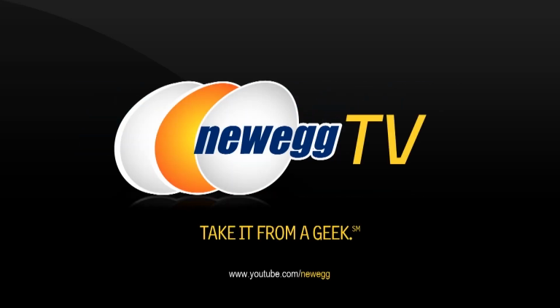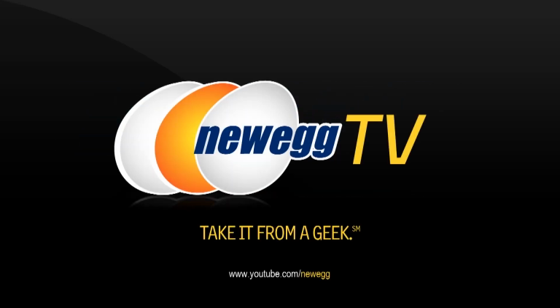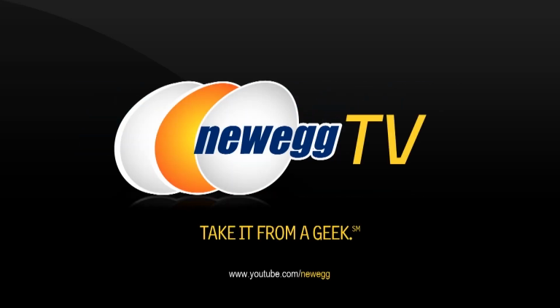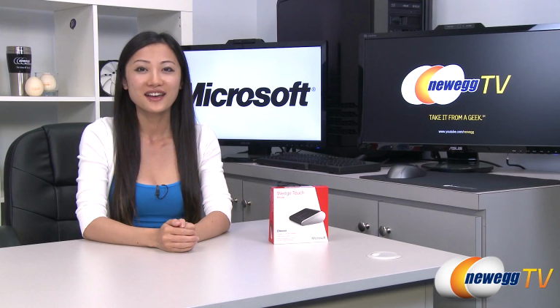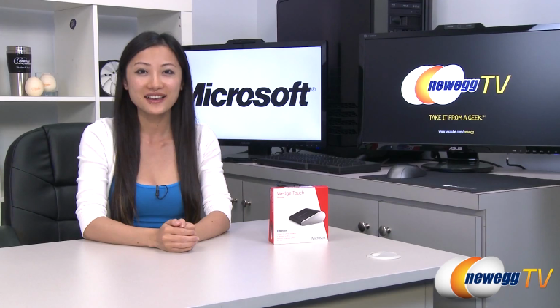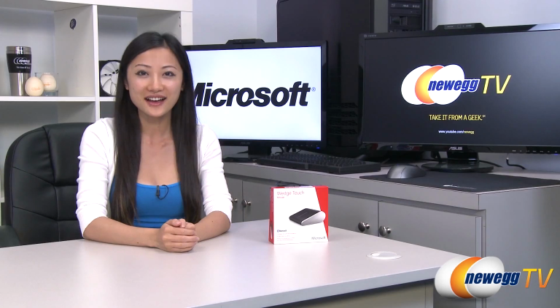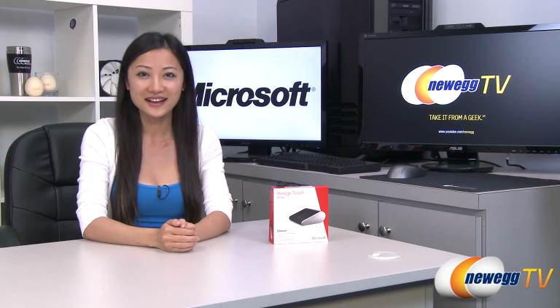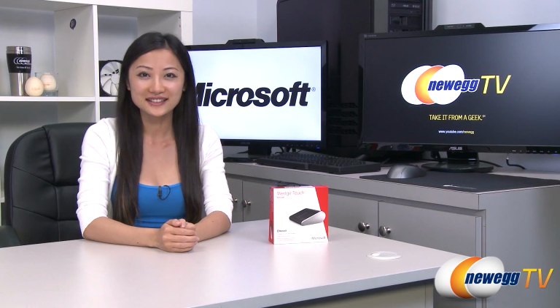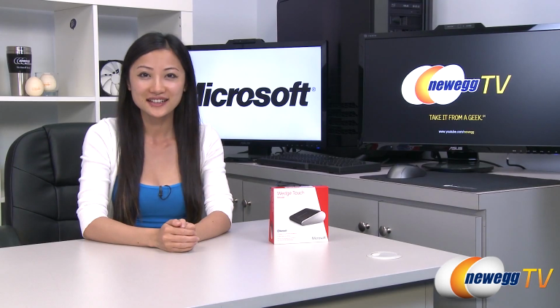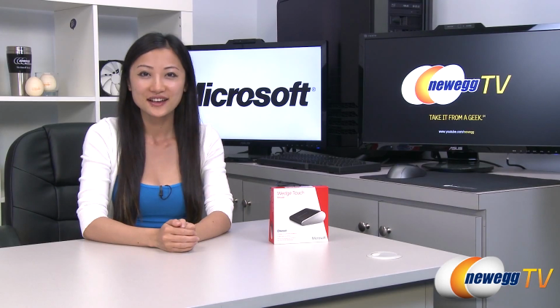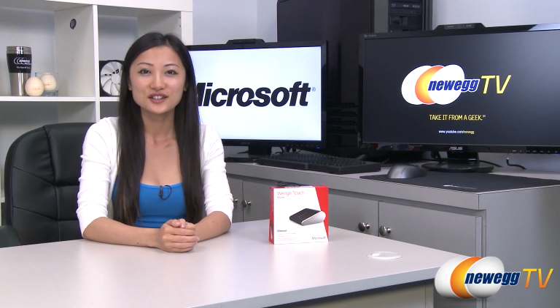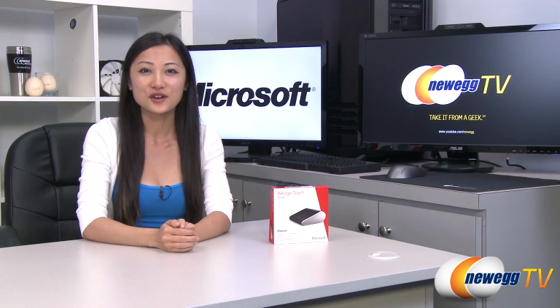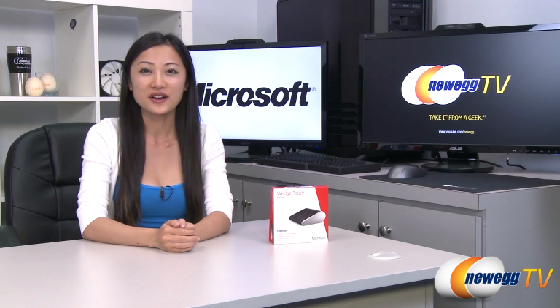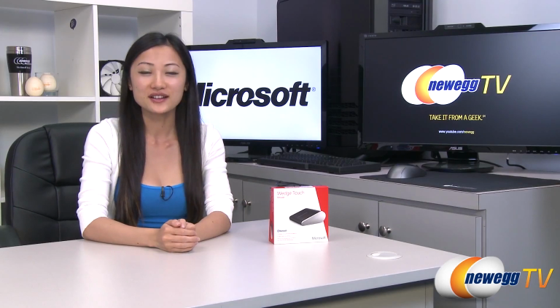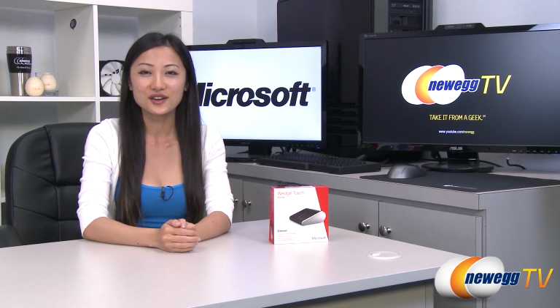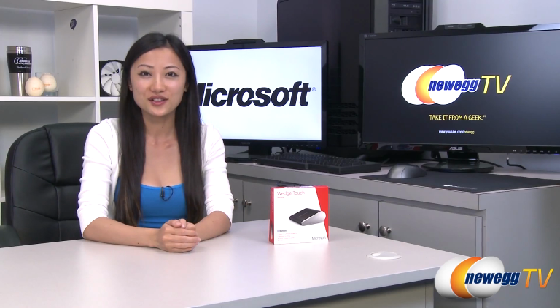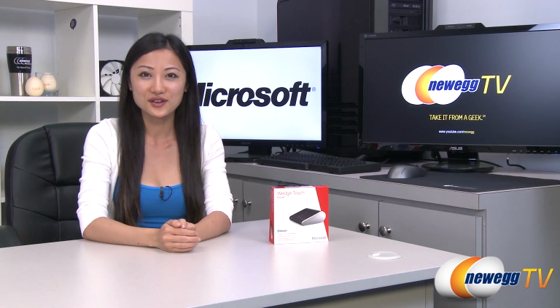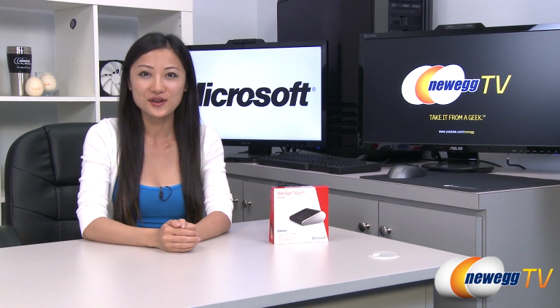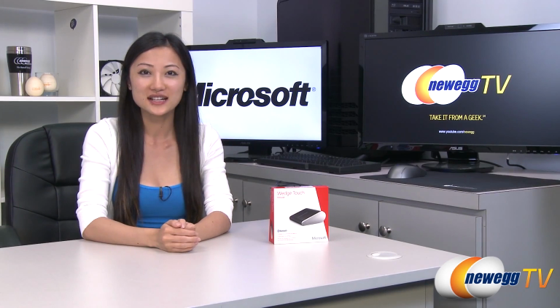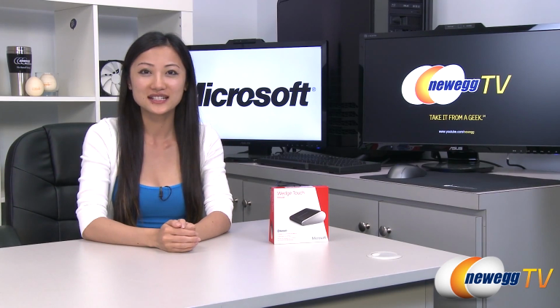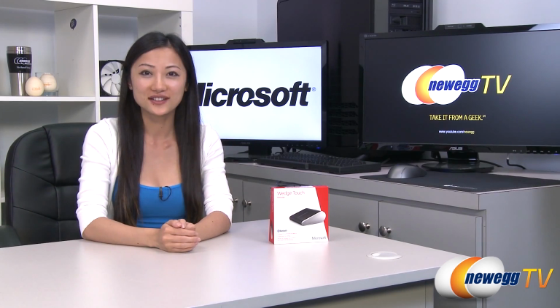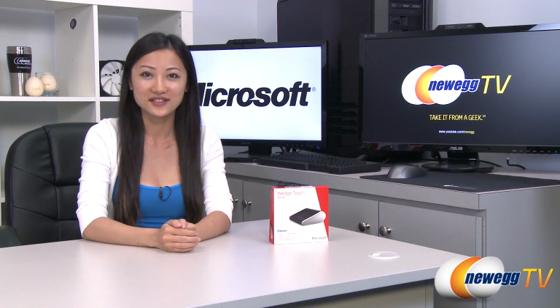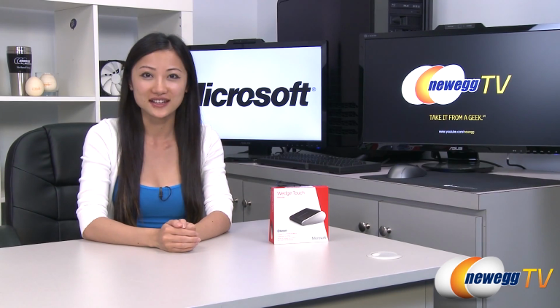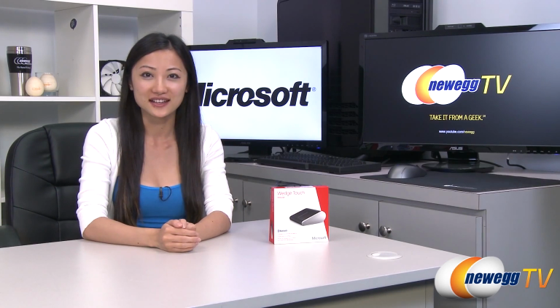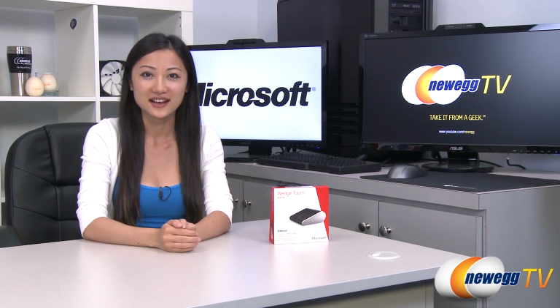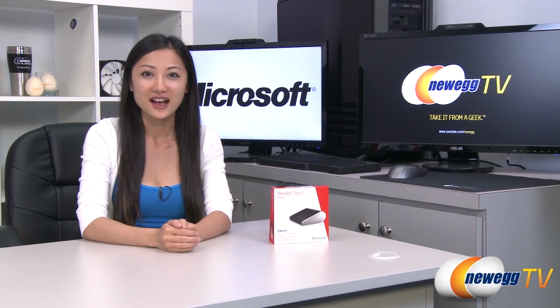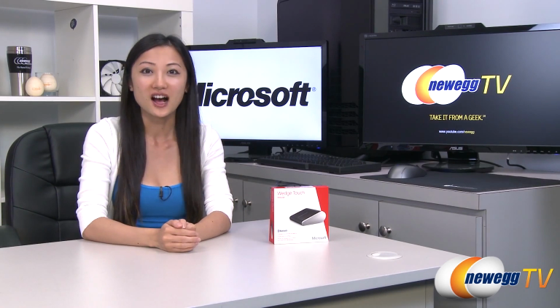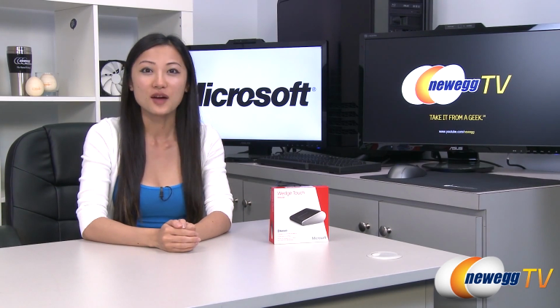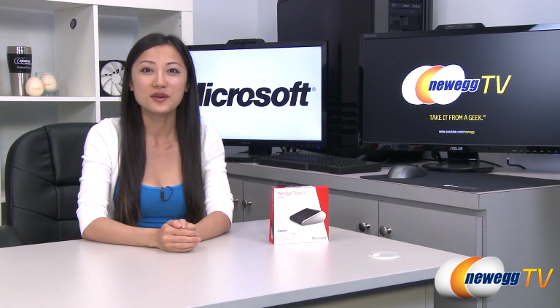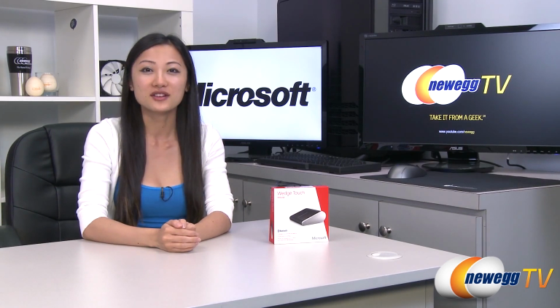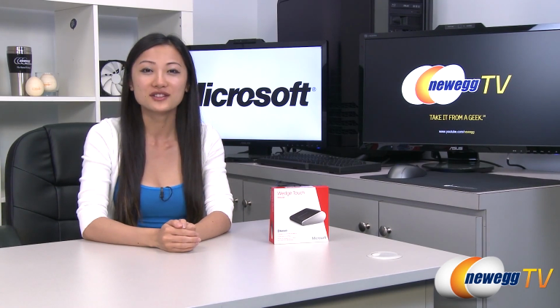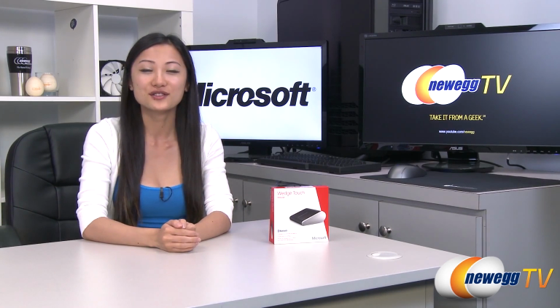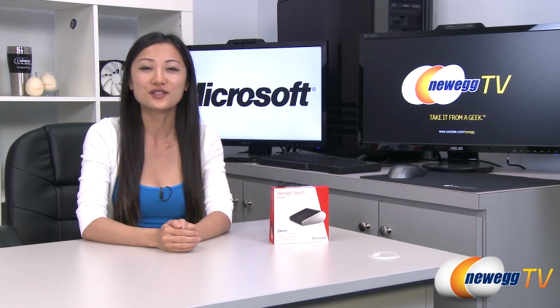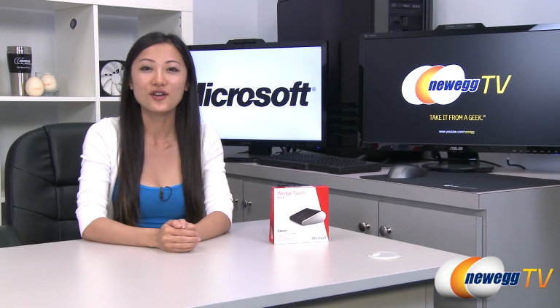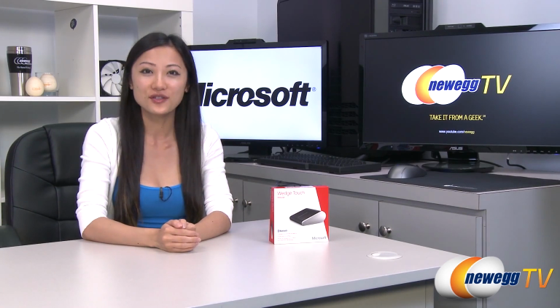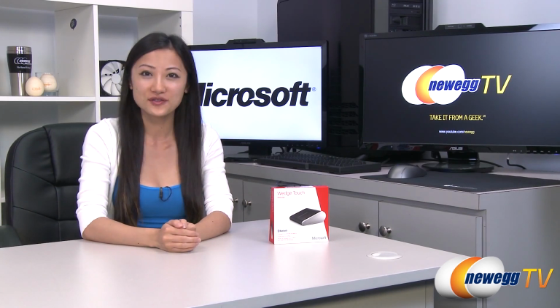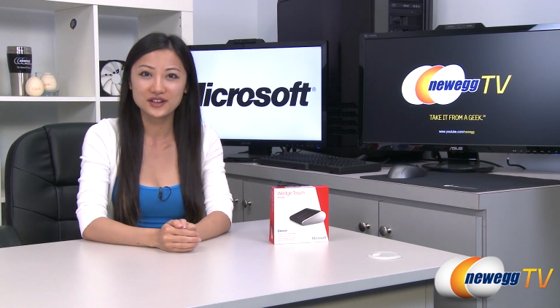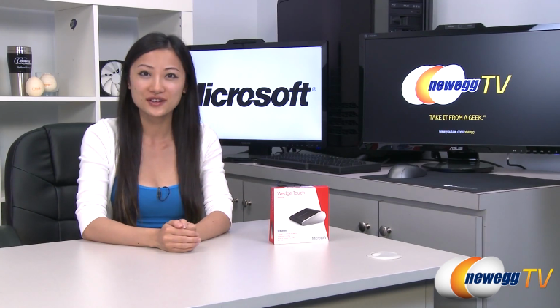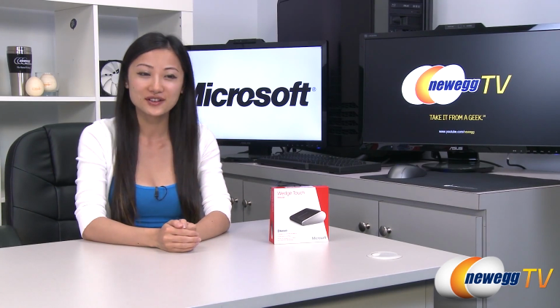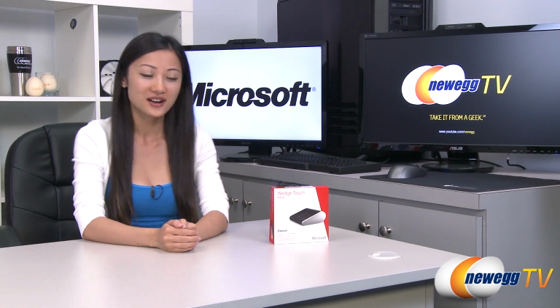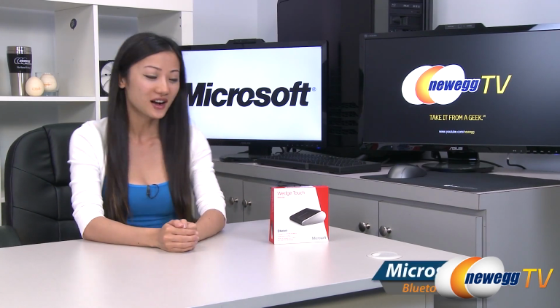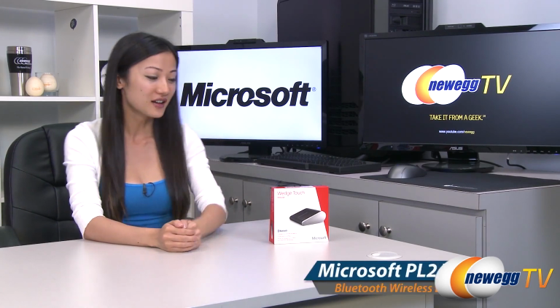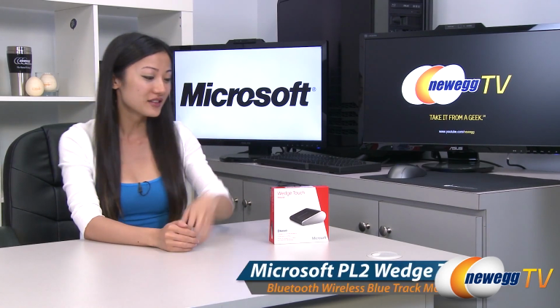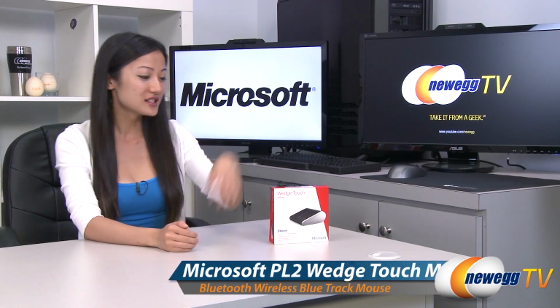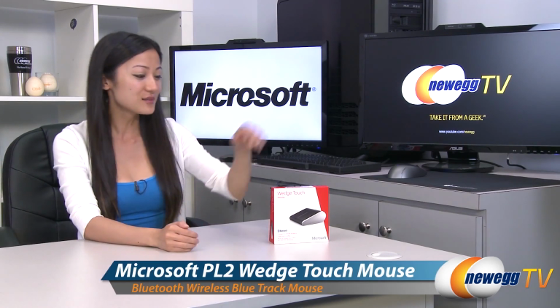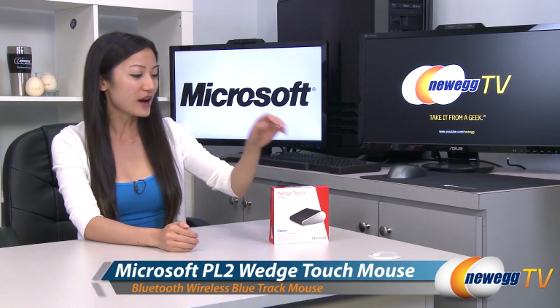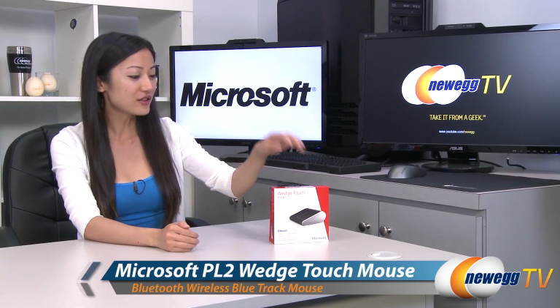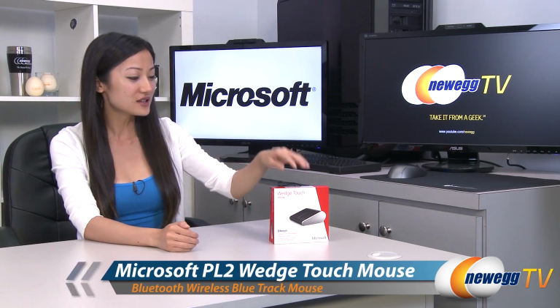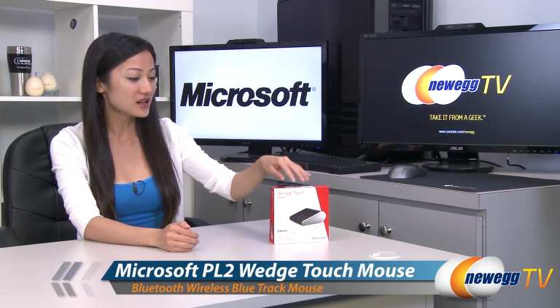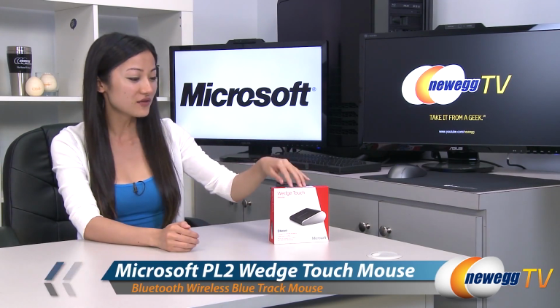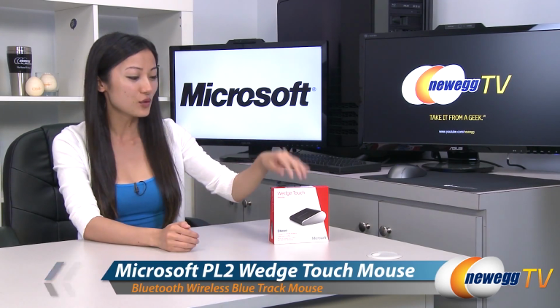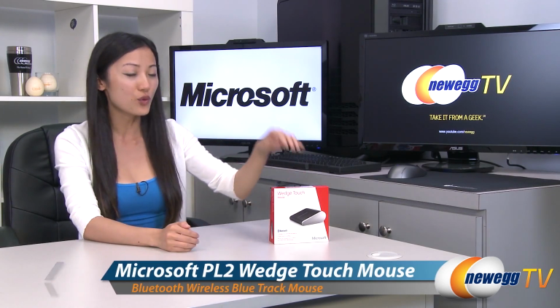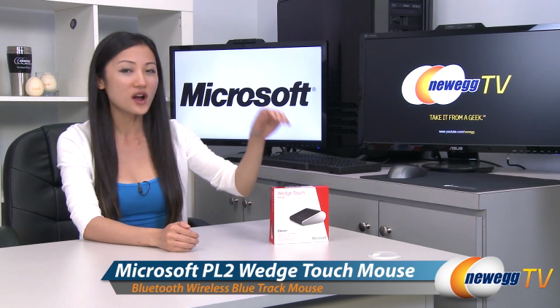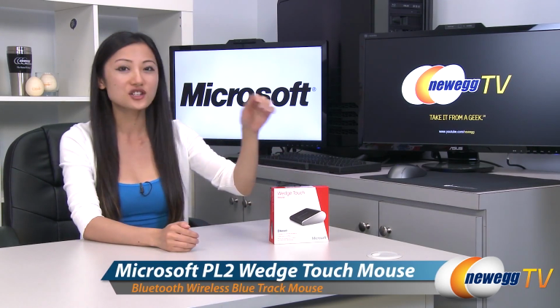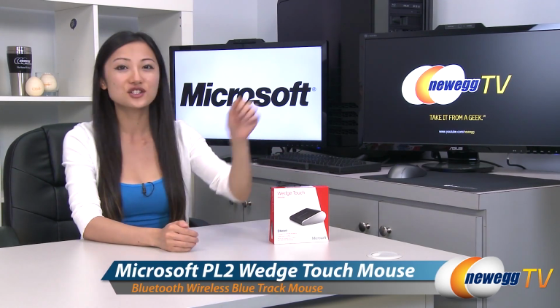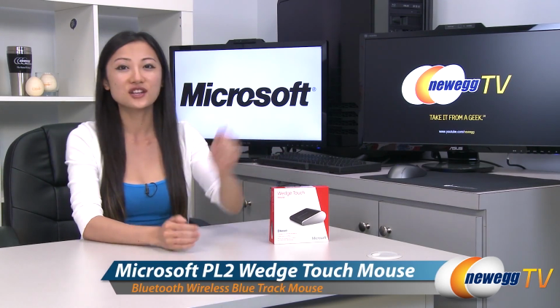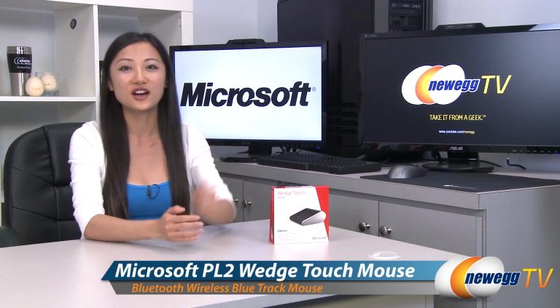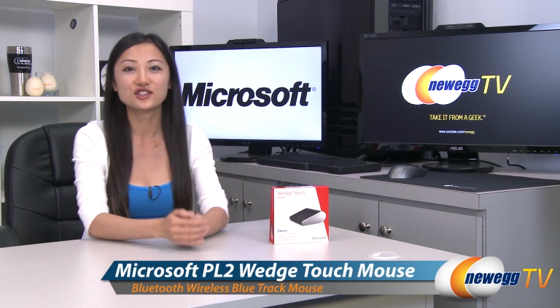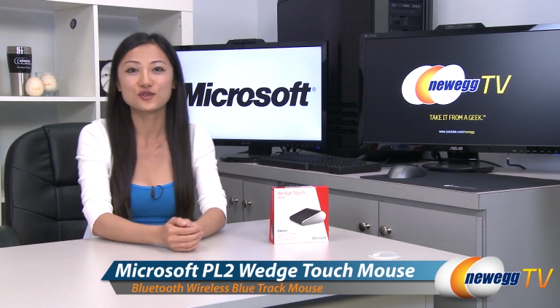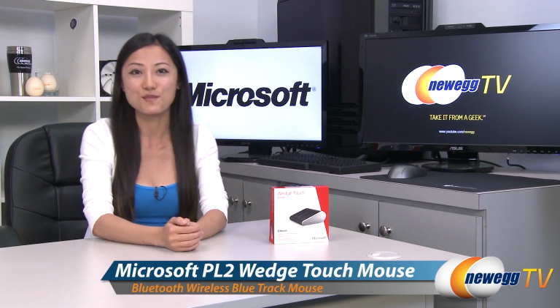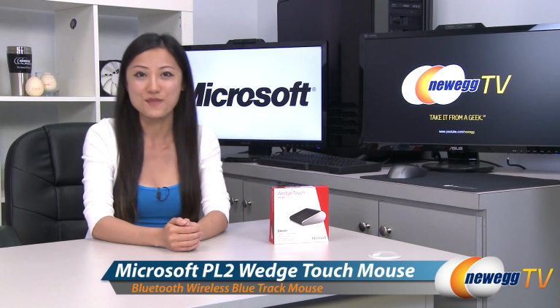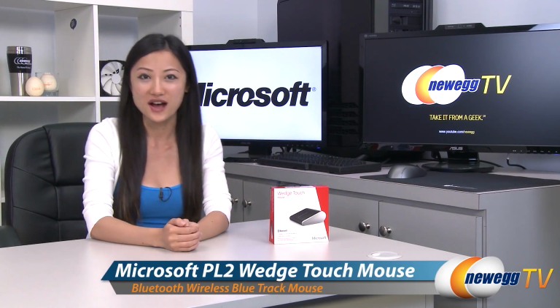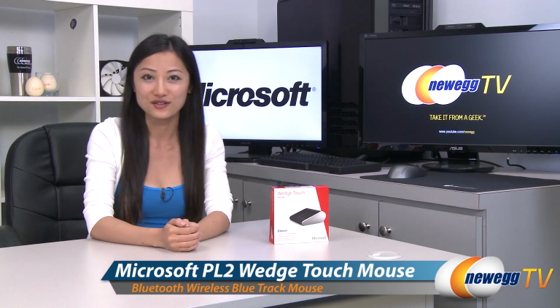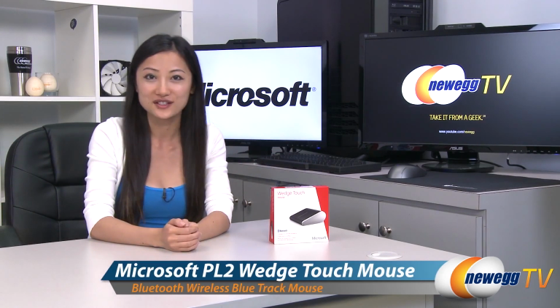Hey guys, Joanne here with Newegg TV. I'm here to do an overview on this Microsoft Wedge Touch mouse.